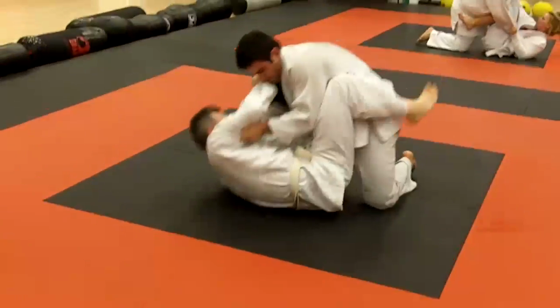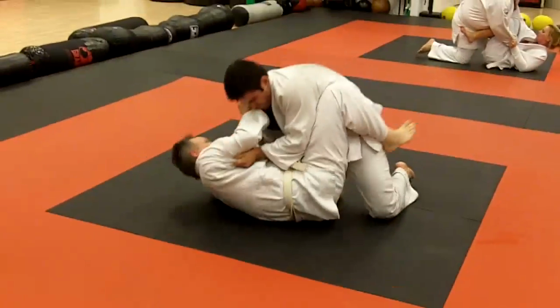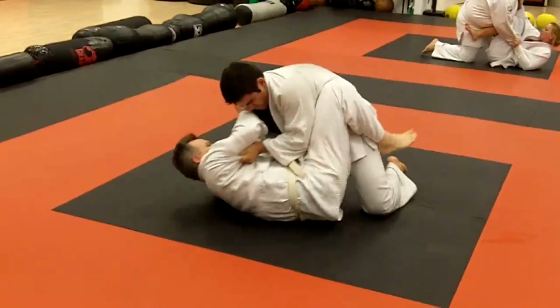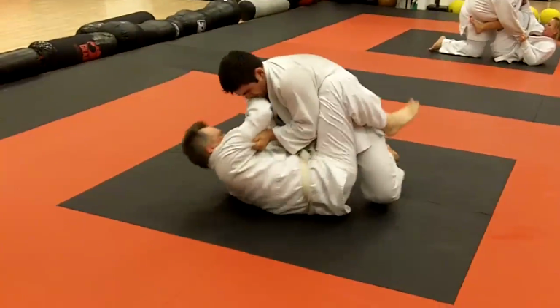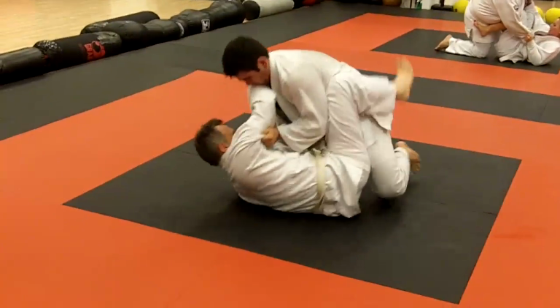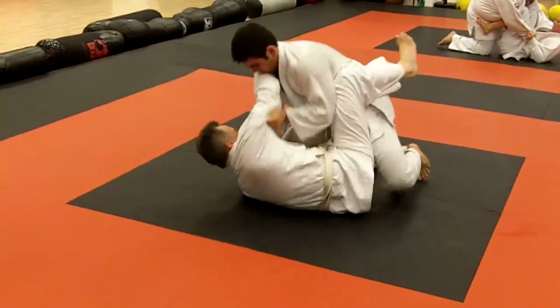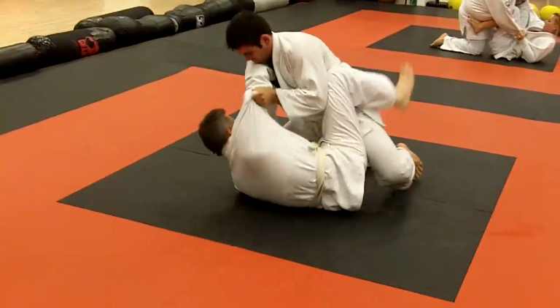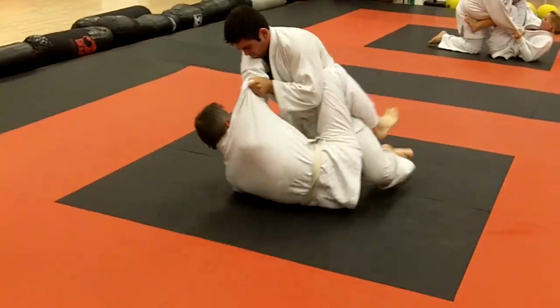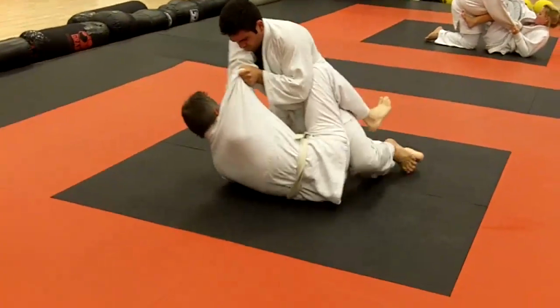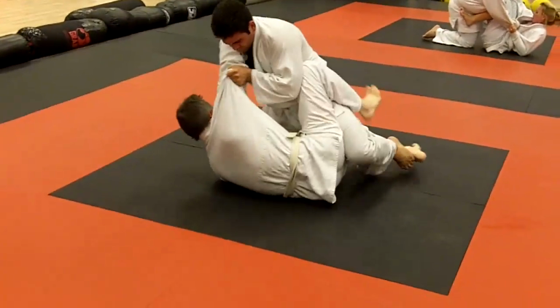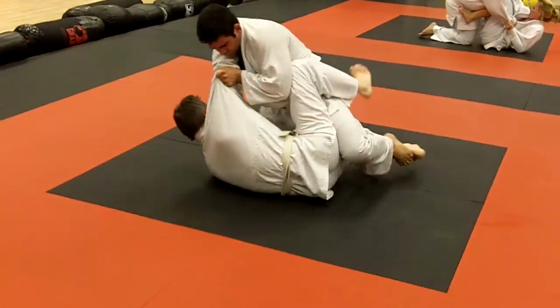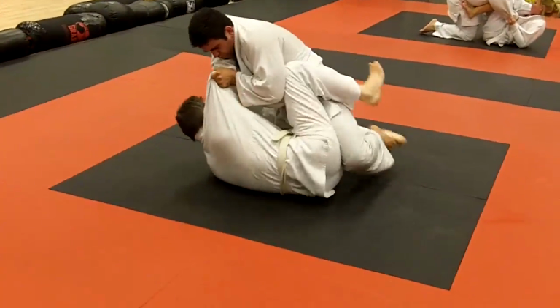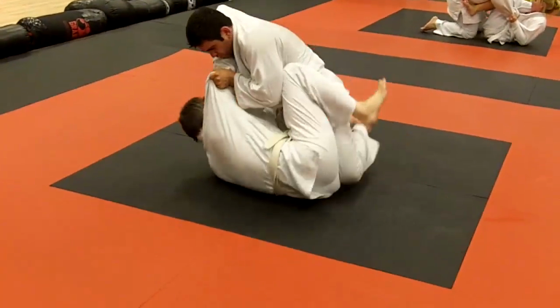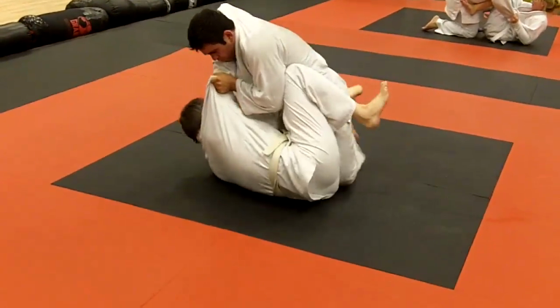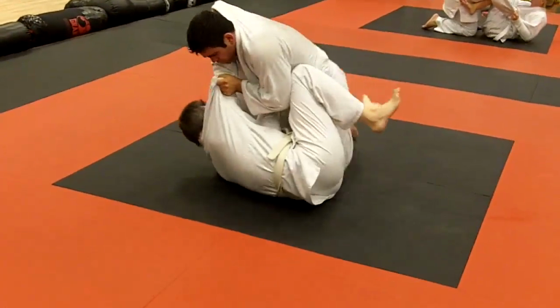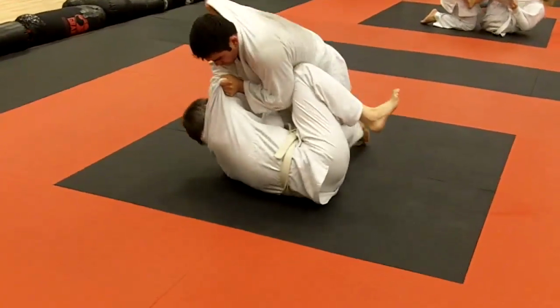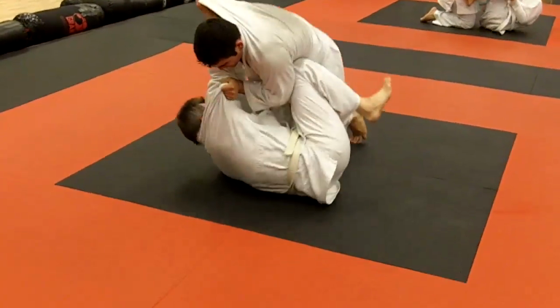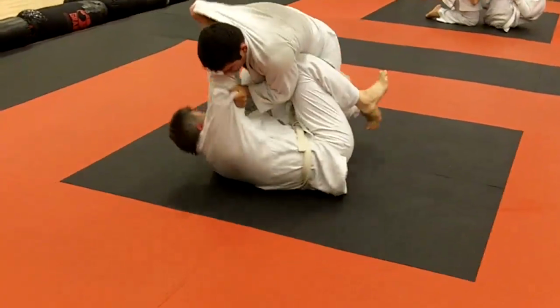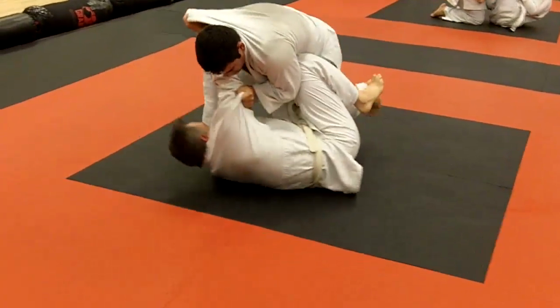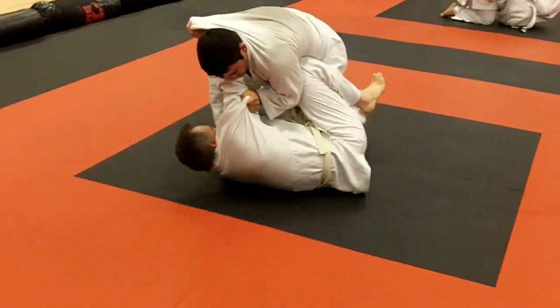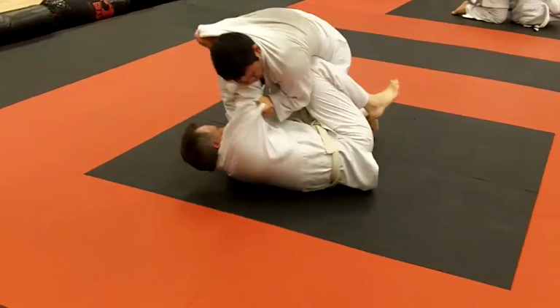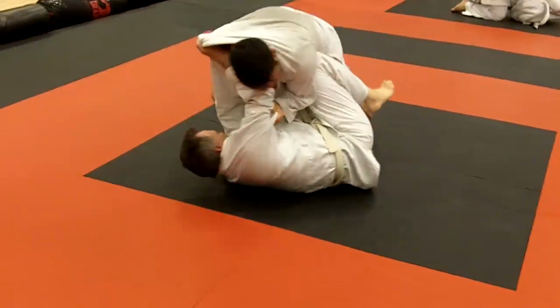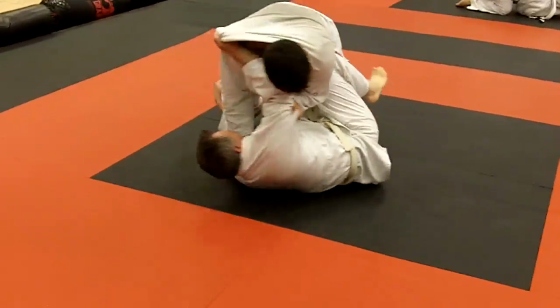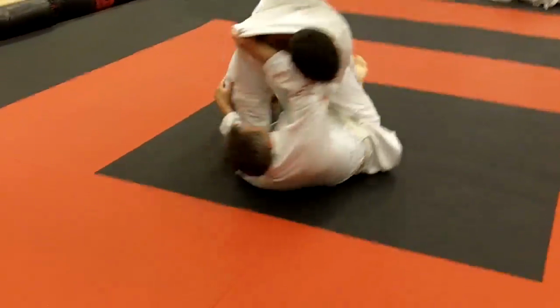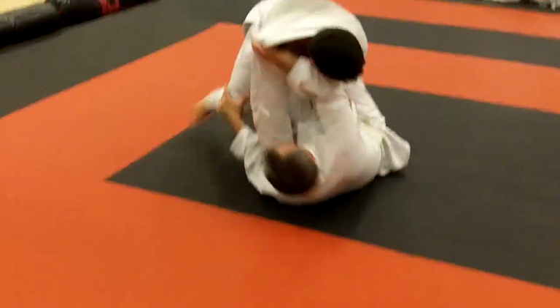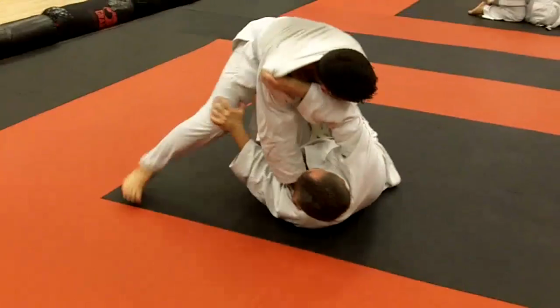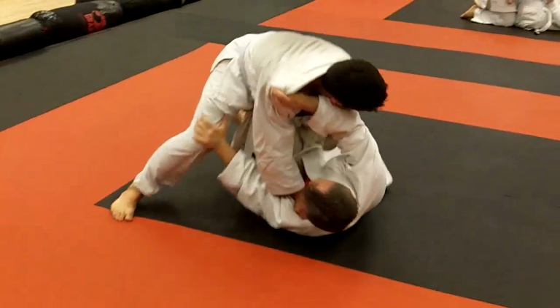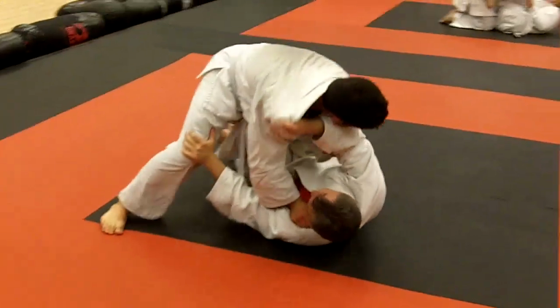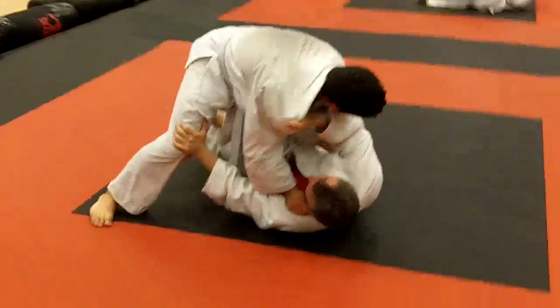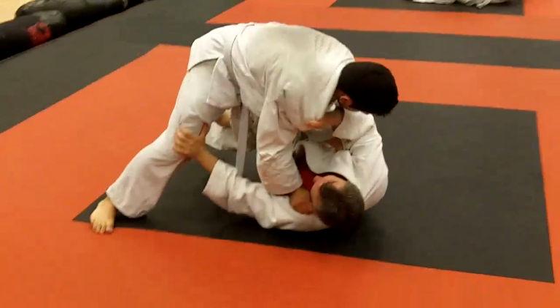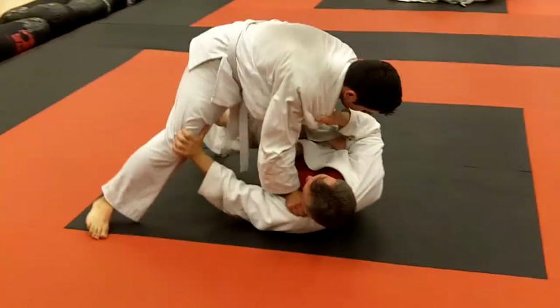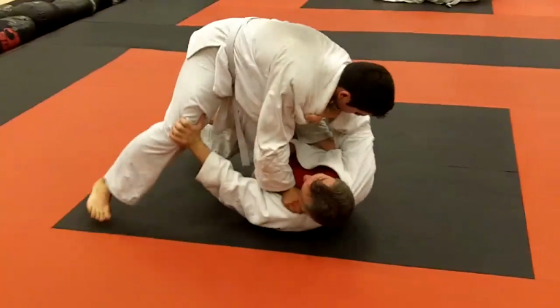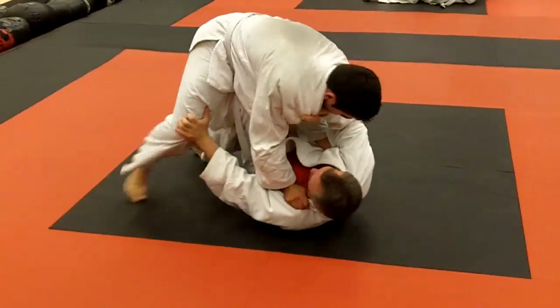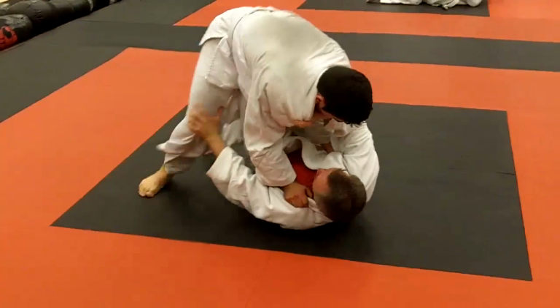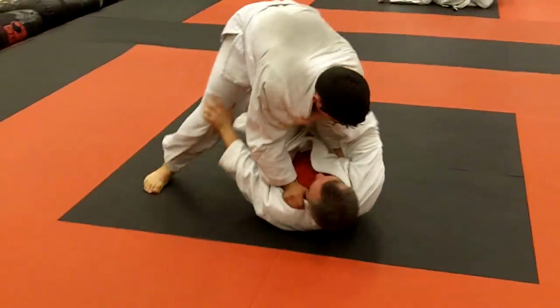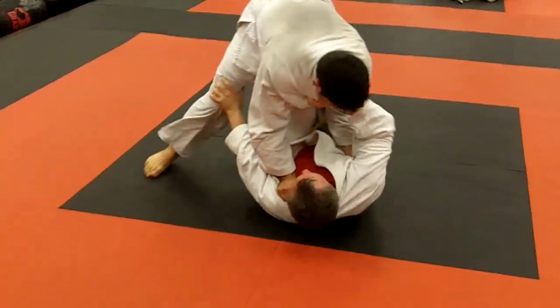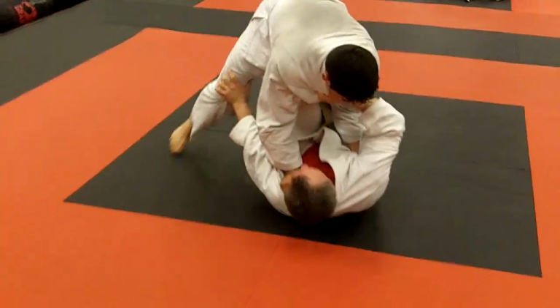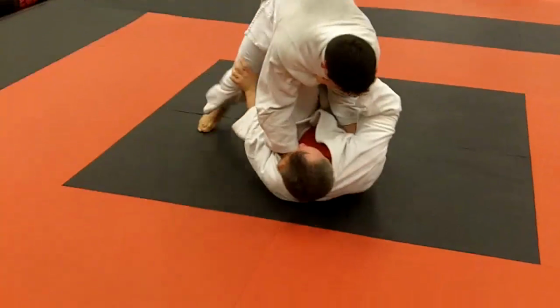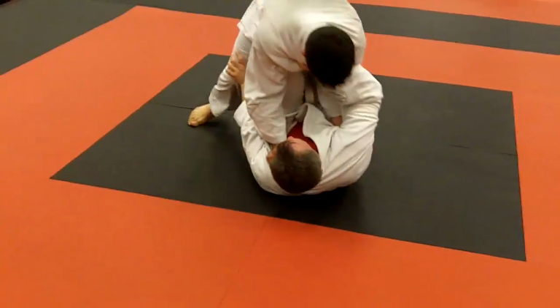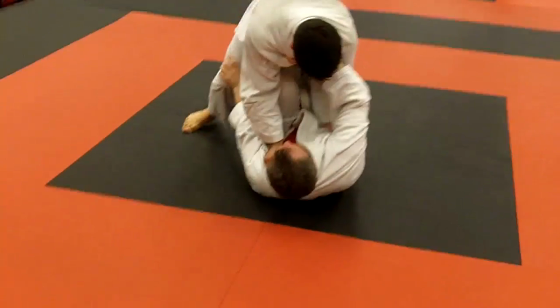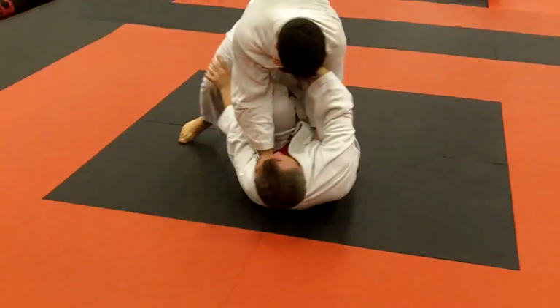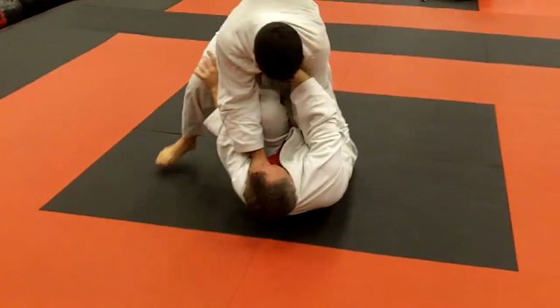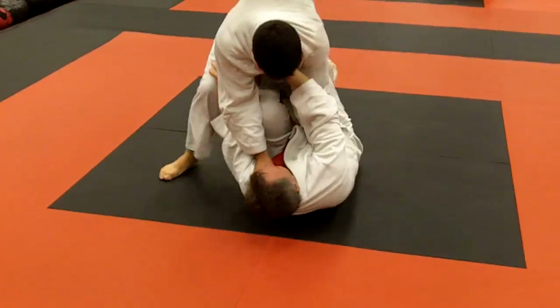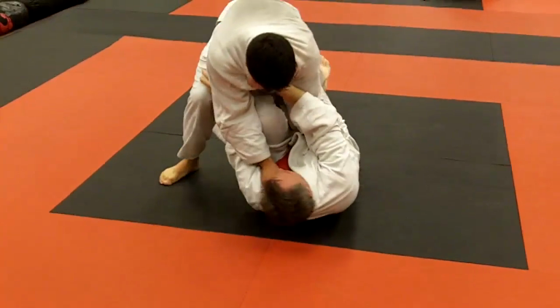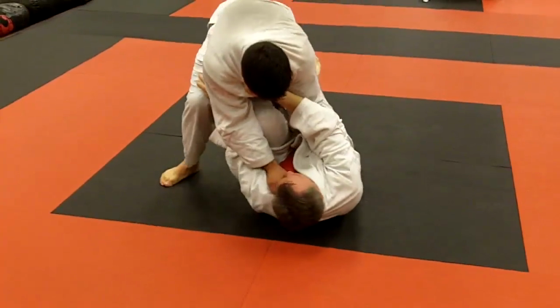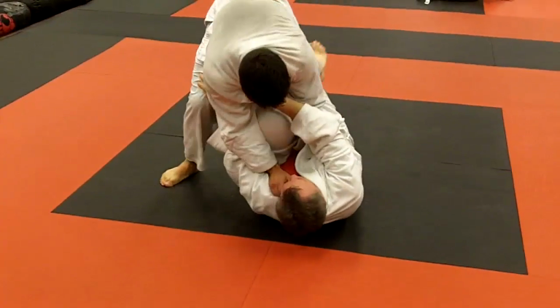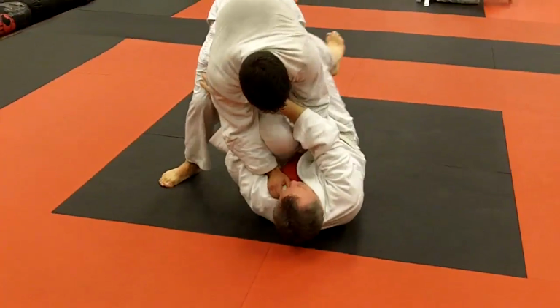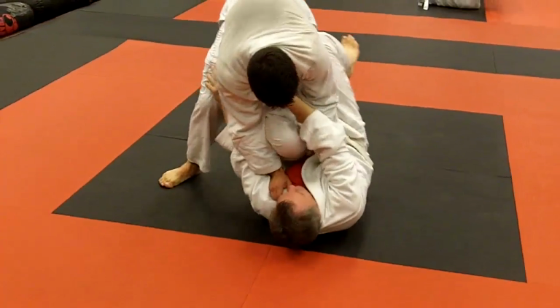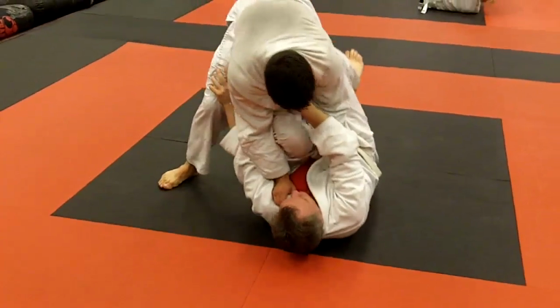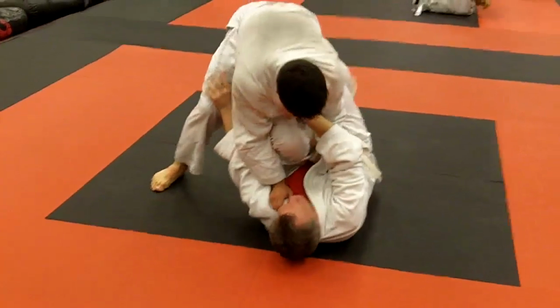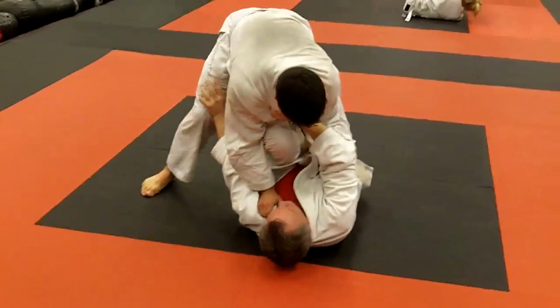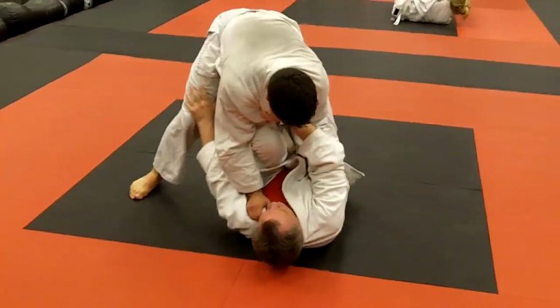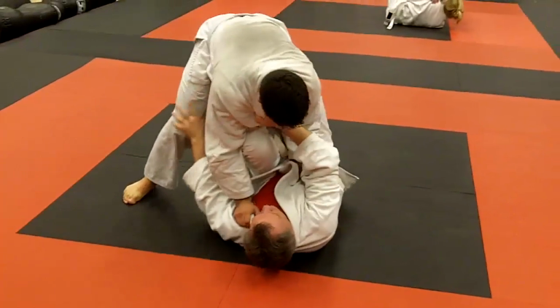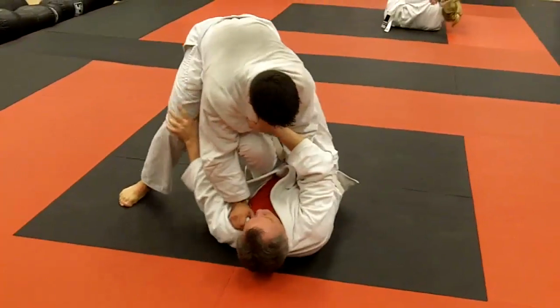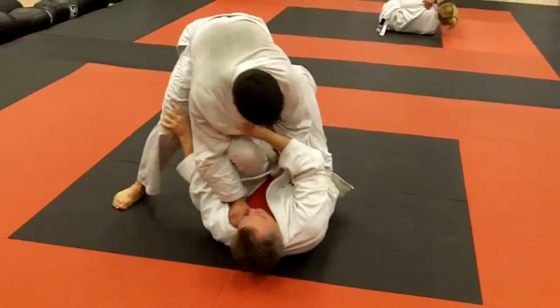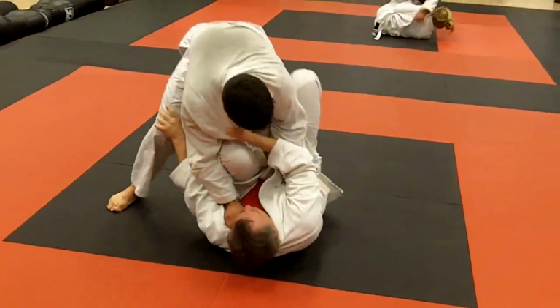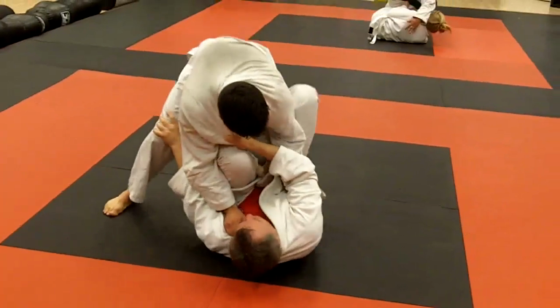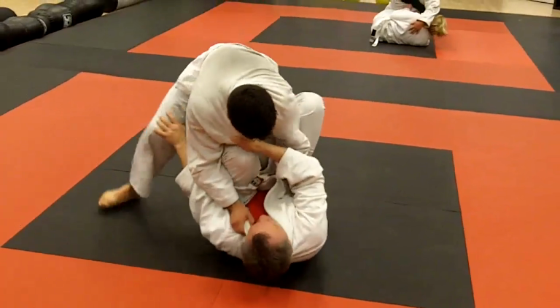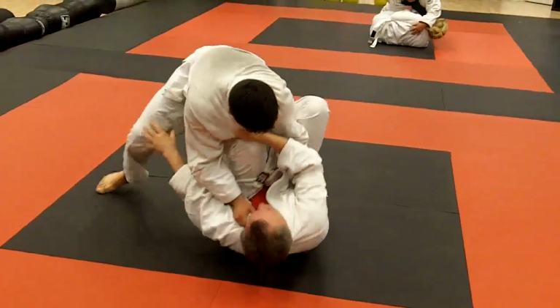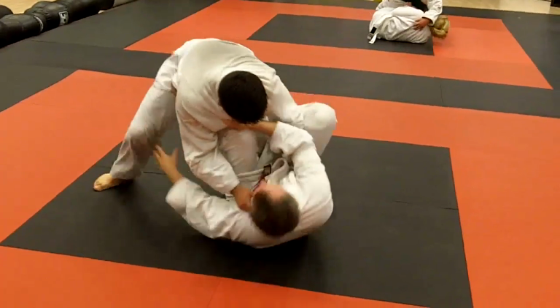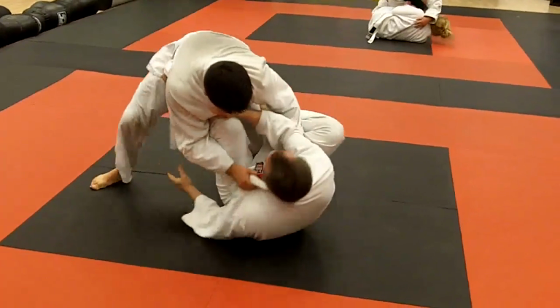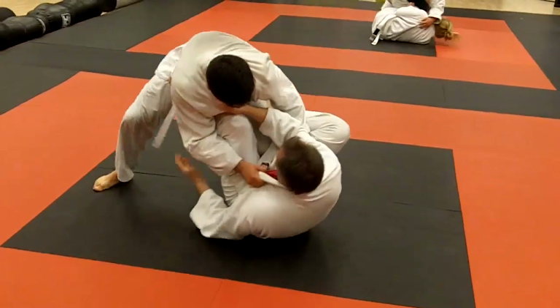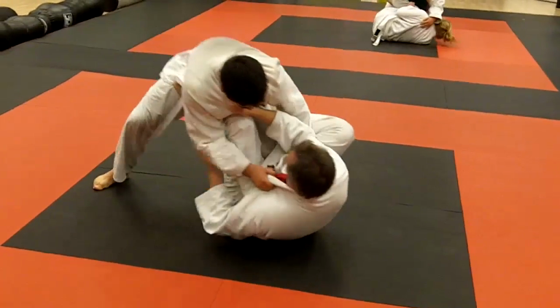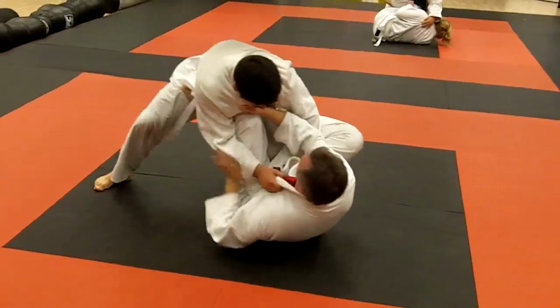There you go Jim, try your bottom, there you go. How do you get the full guard?